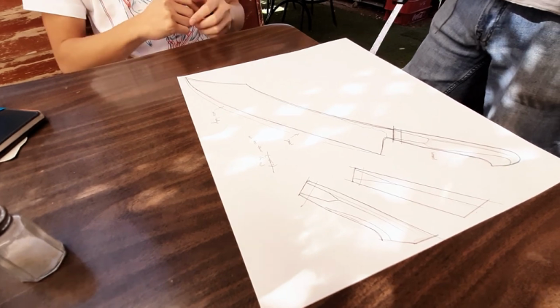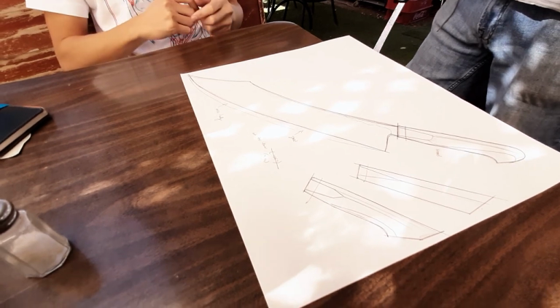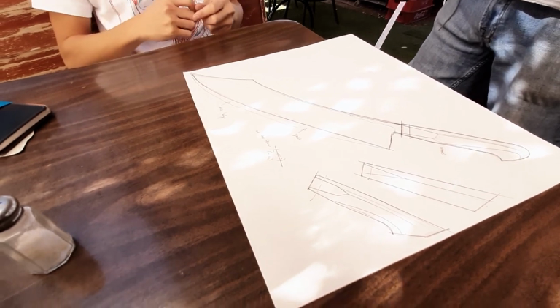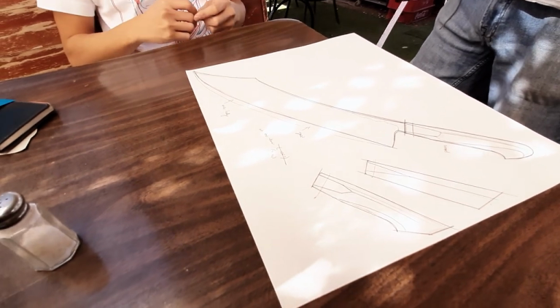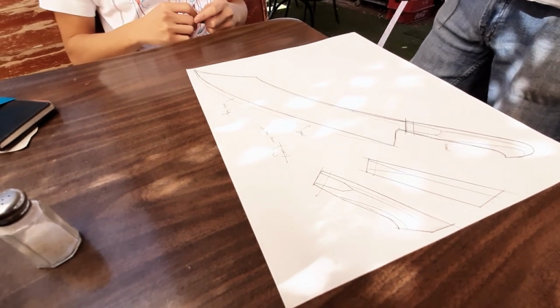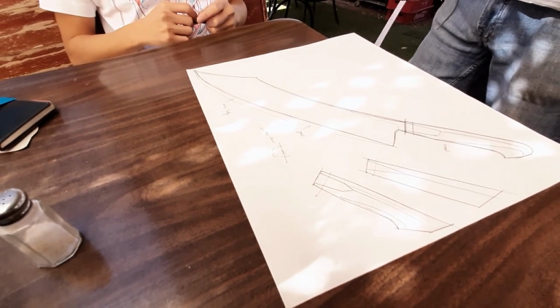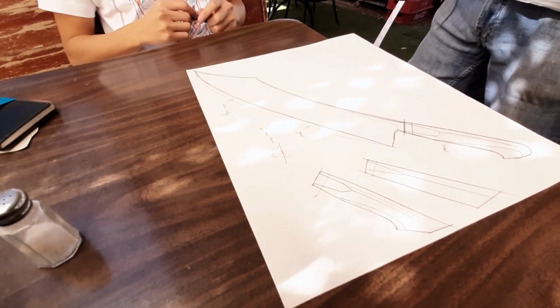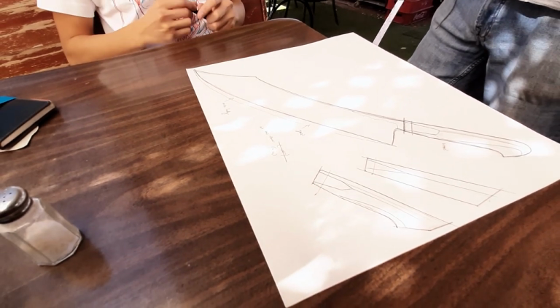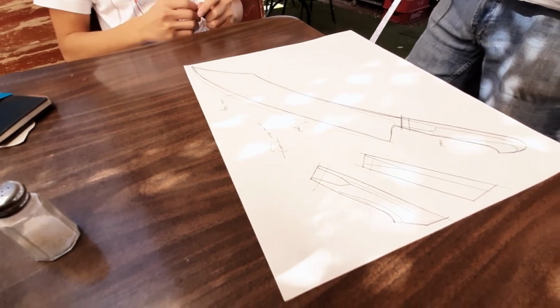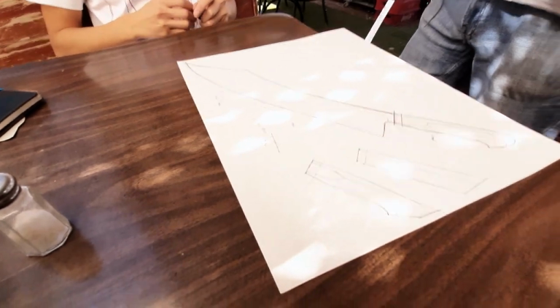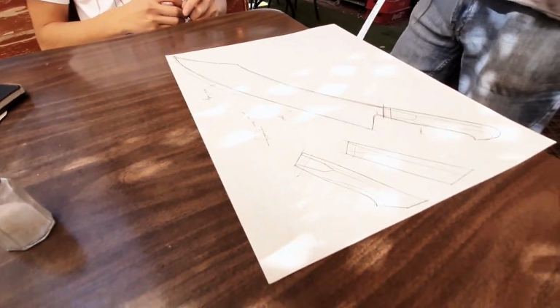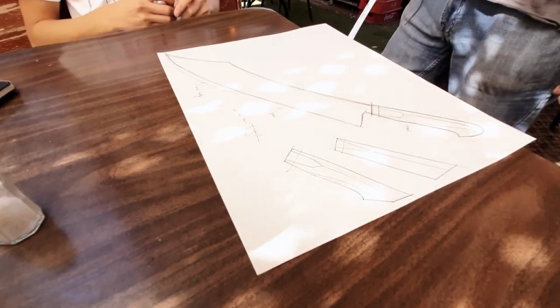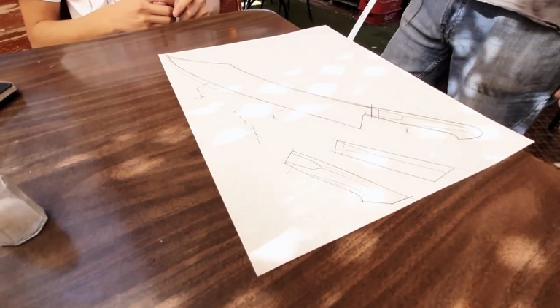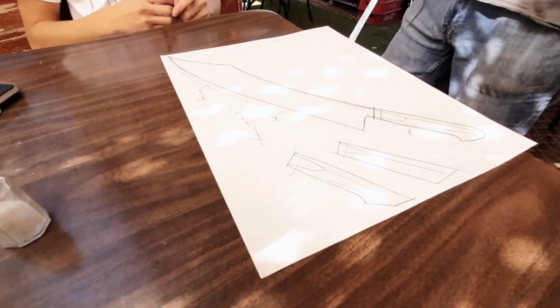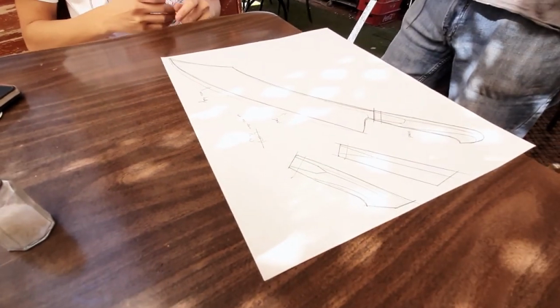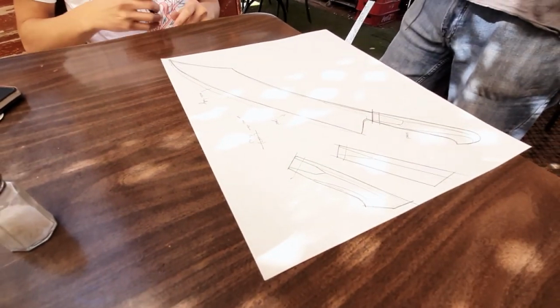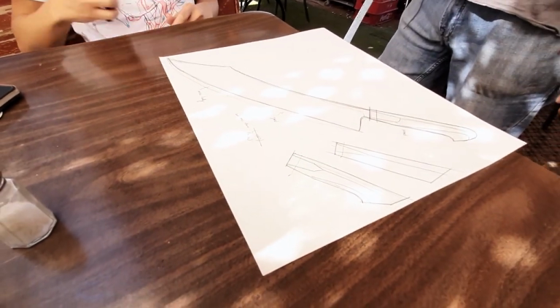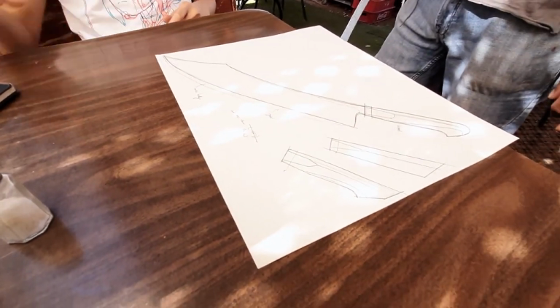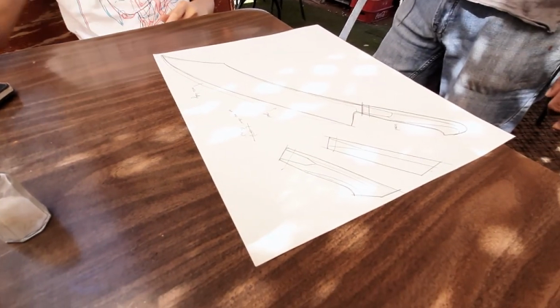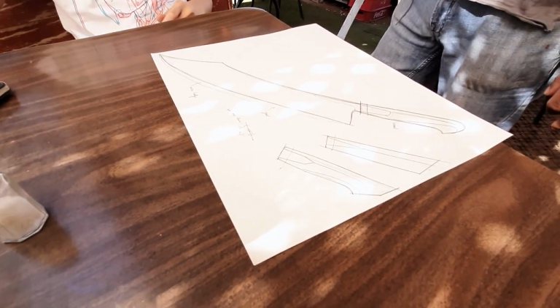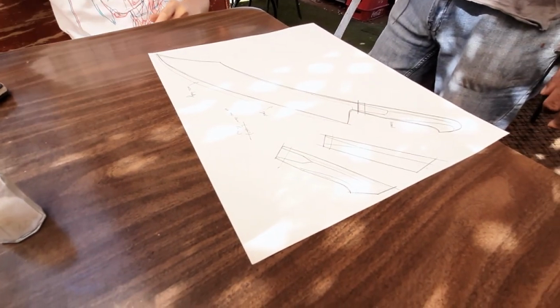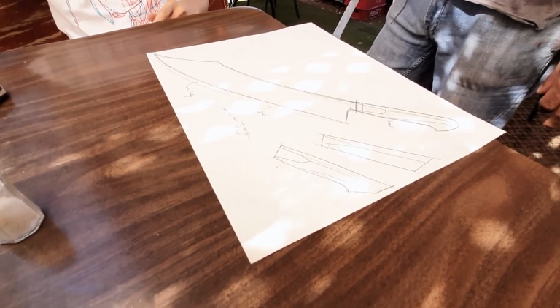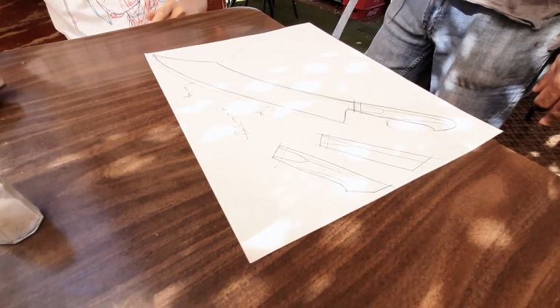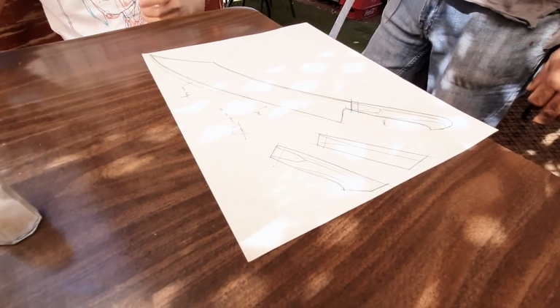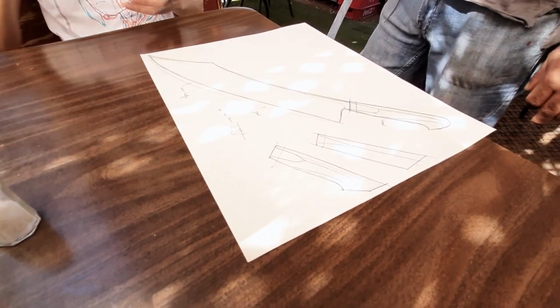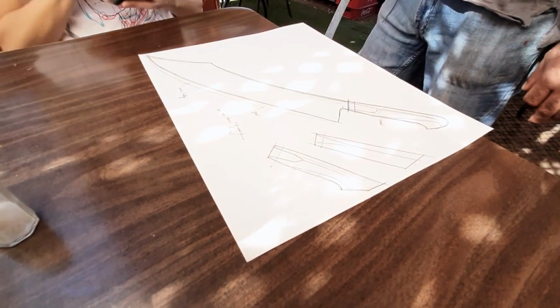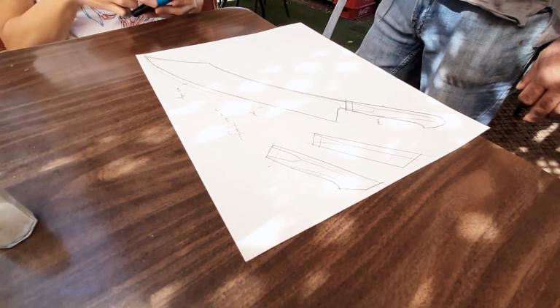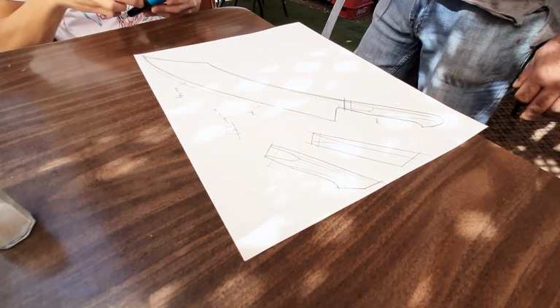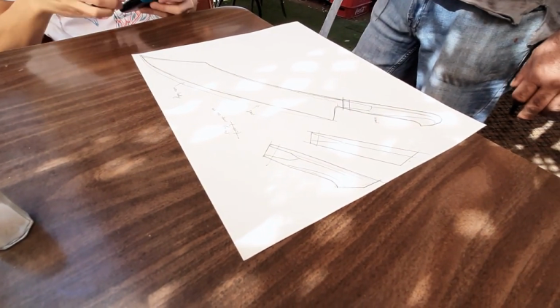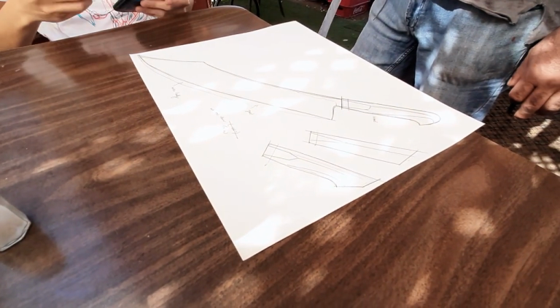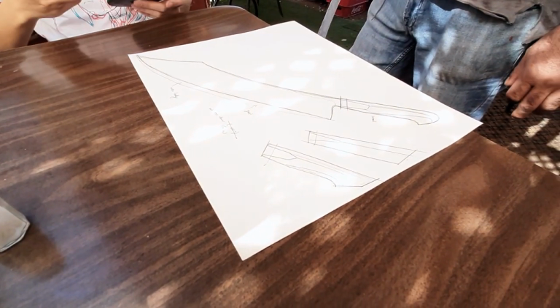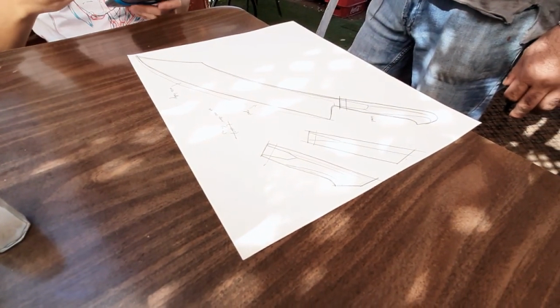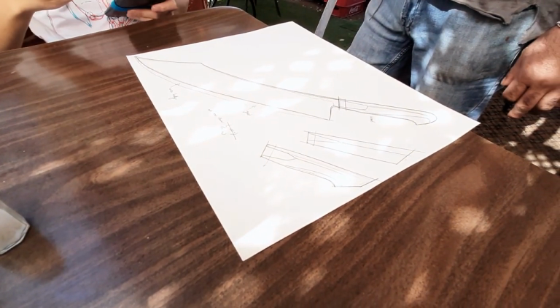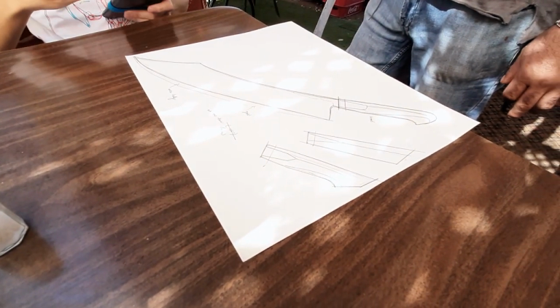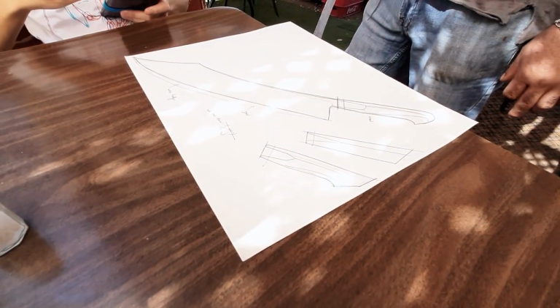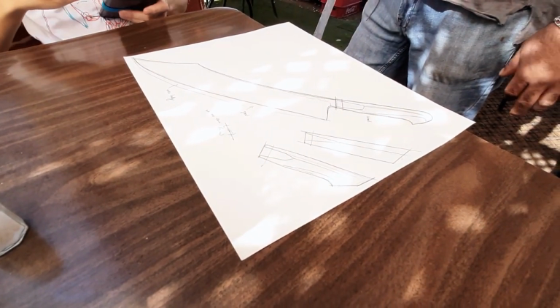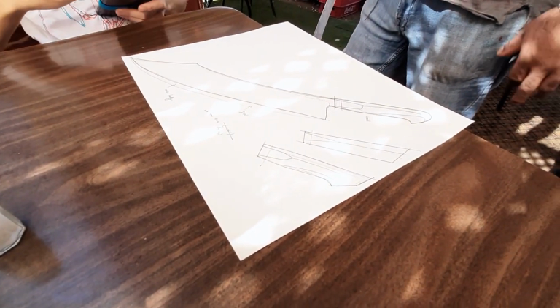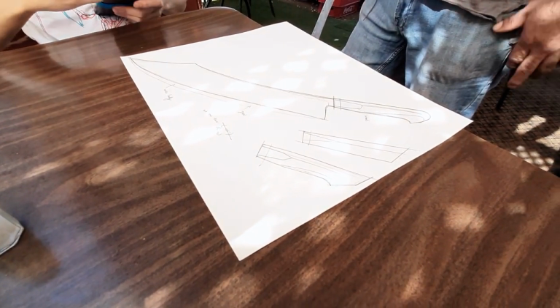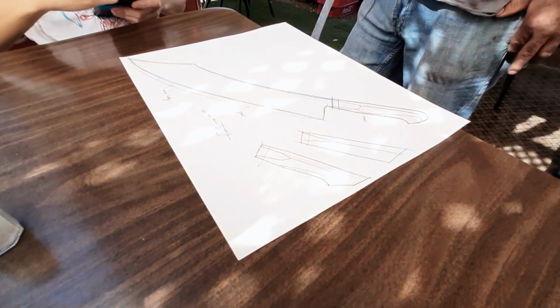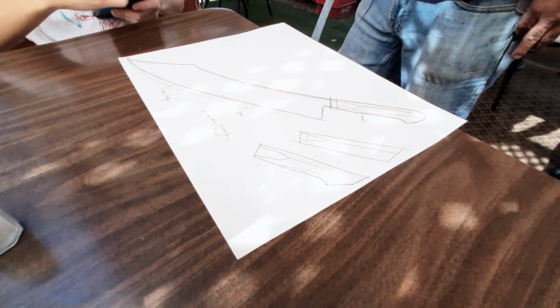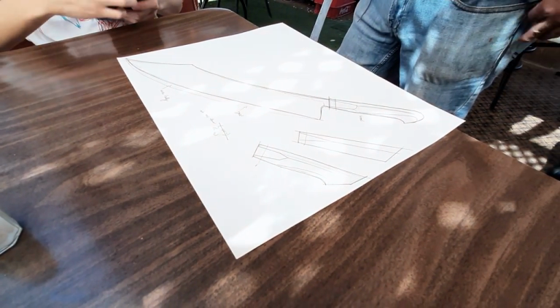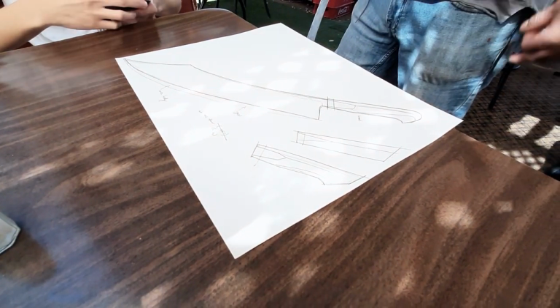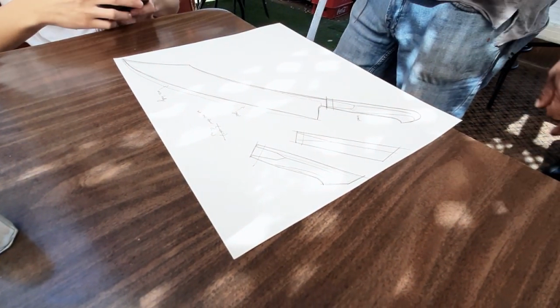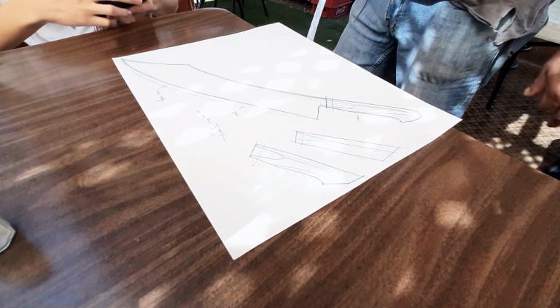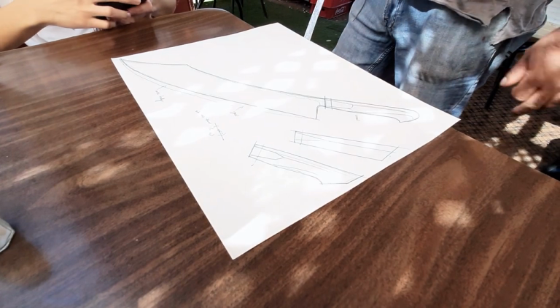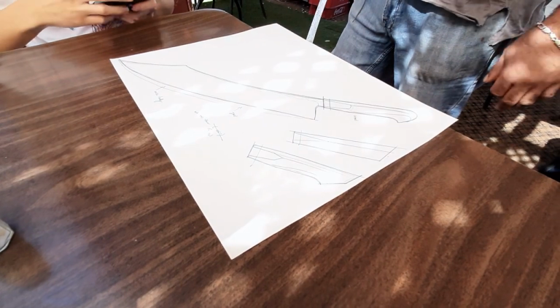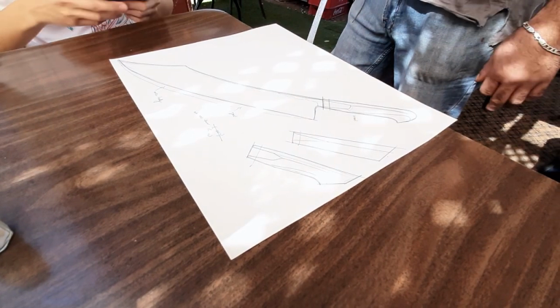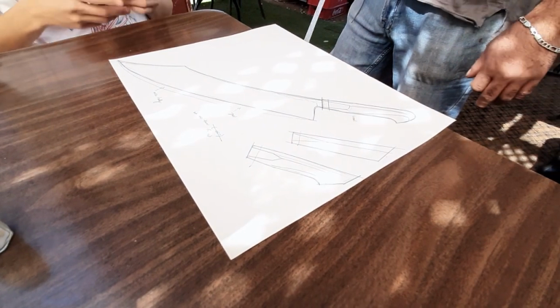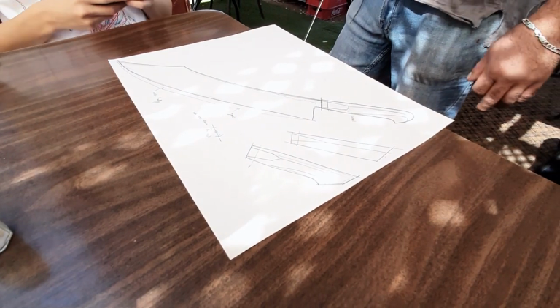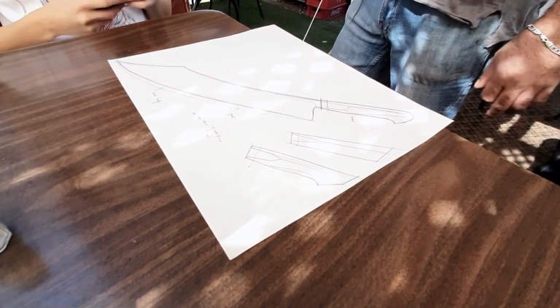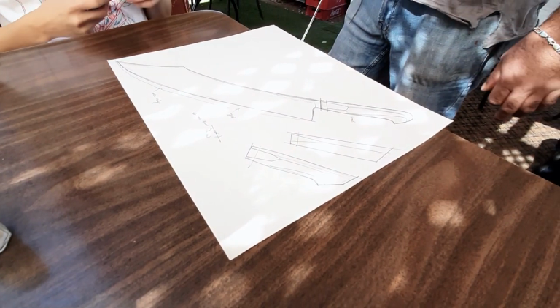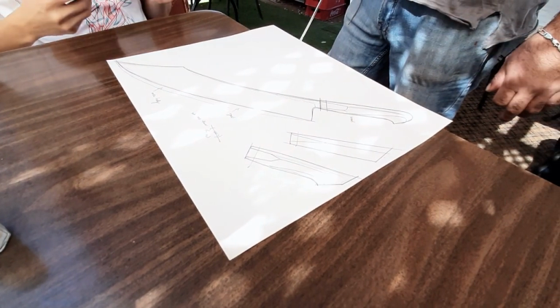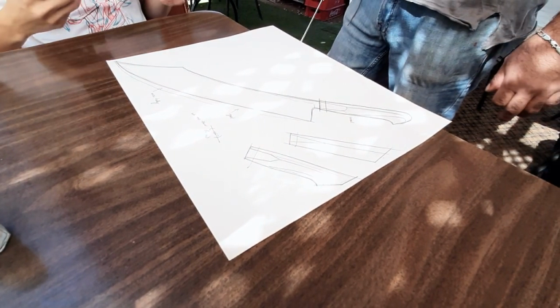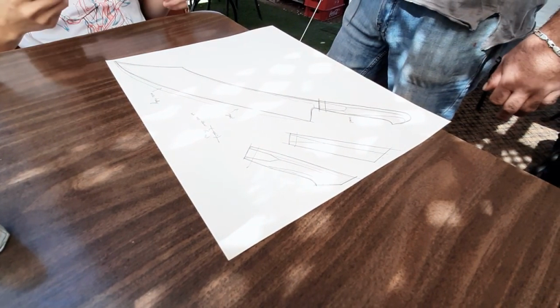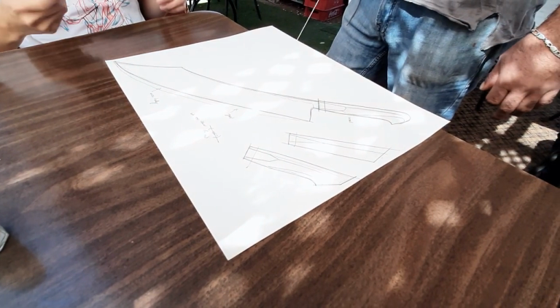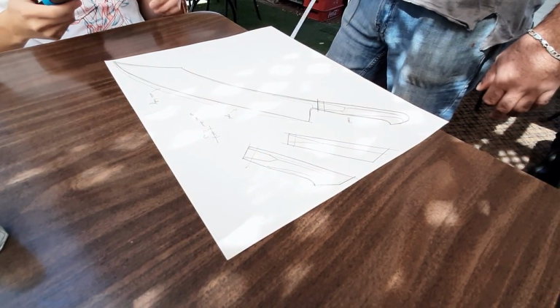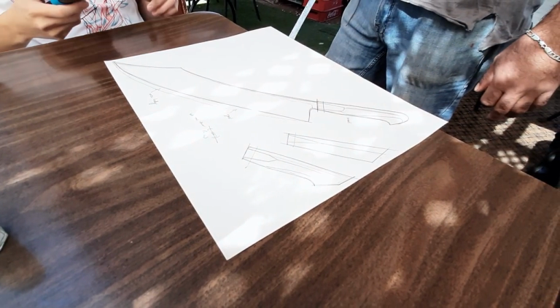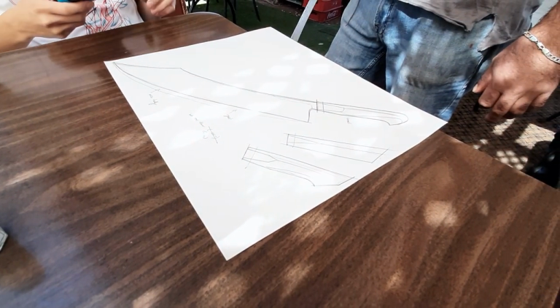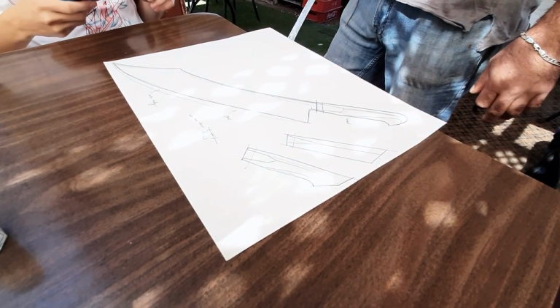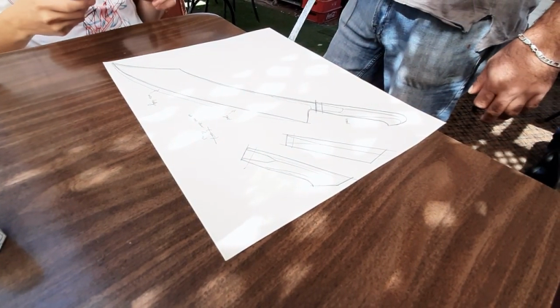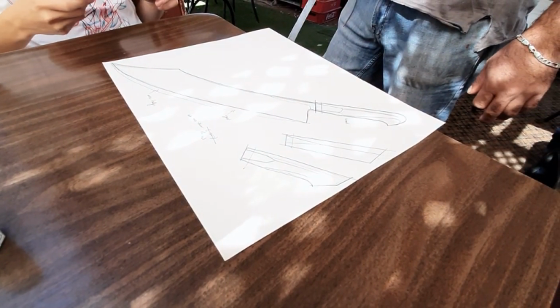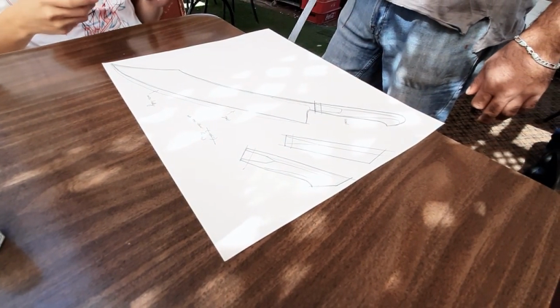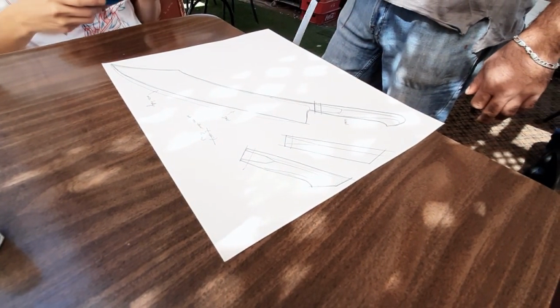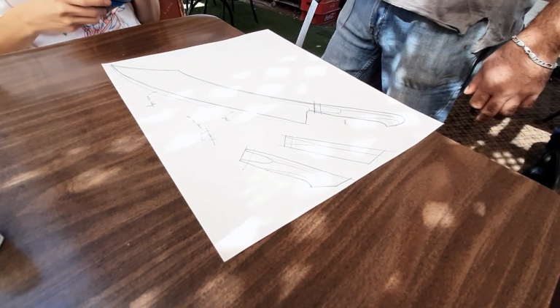It's gonna be fine. I like it. How long is it gonna take? I'm gonna try to get it done in two months.